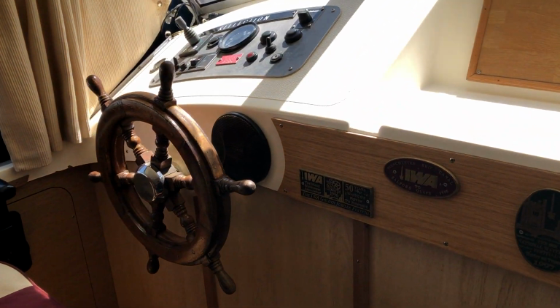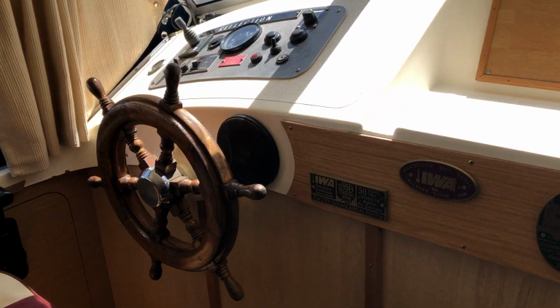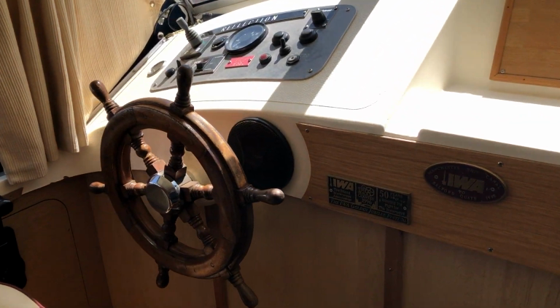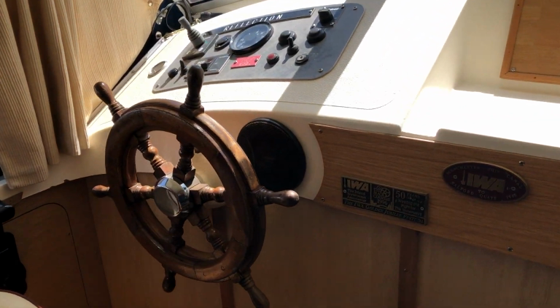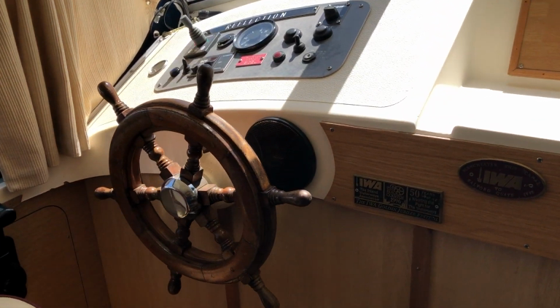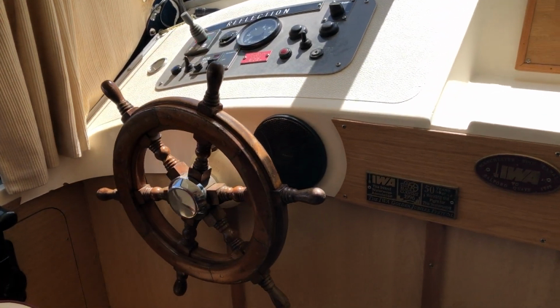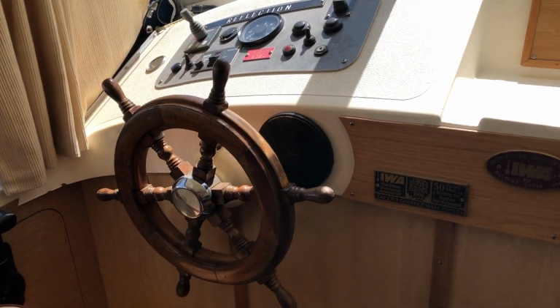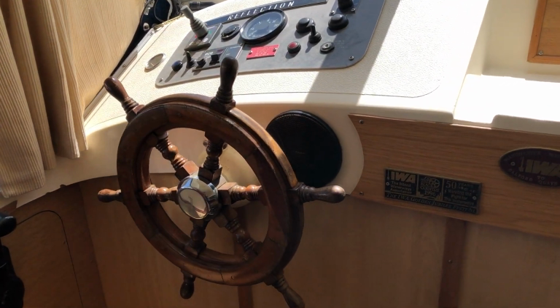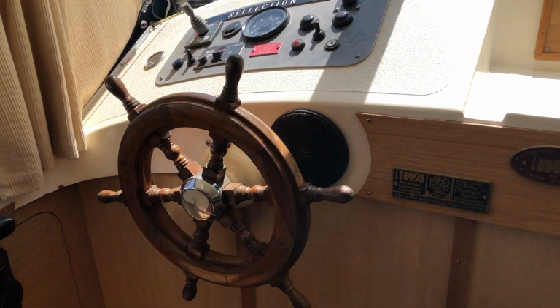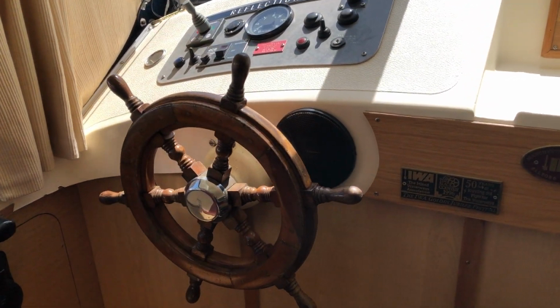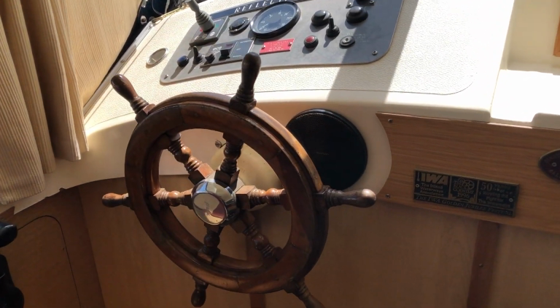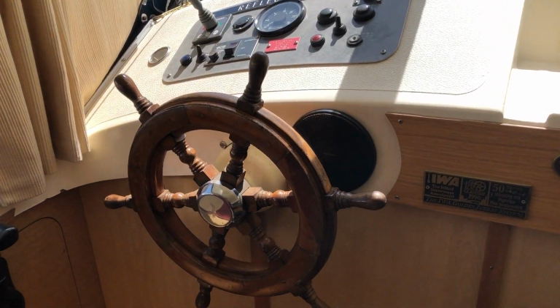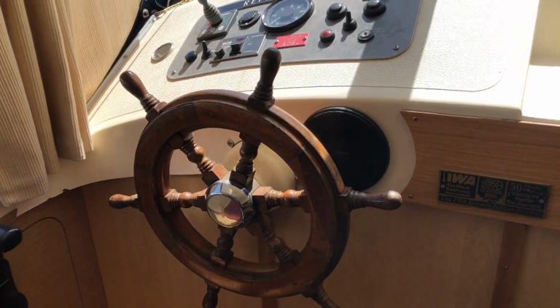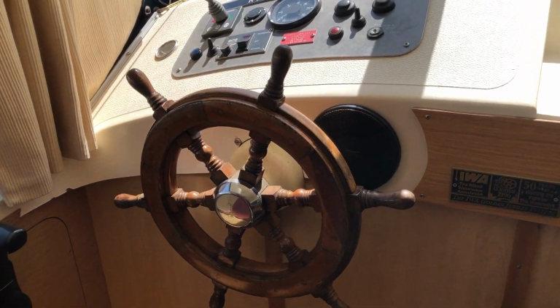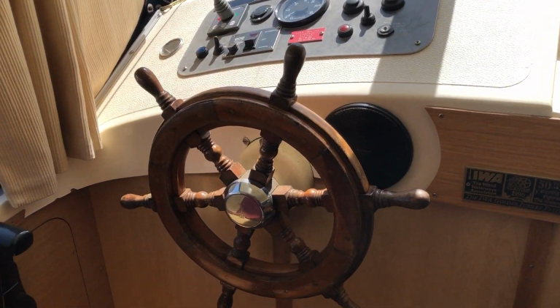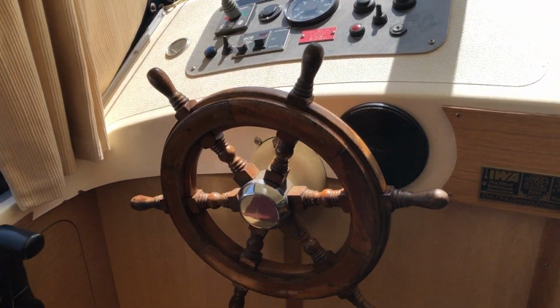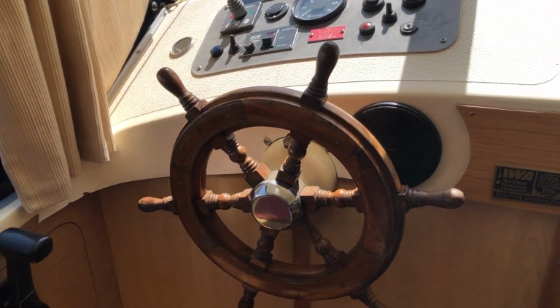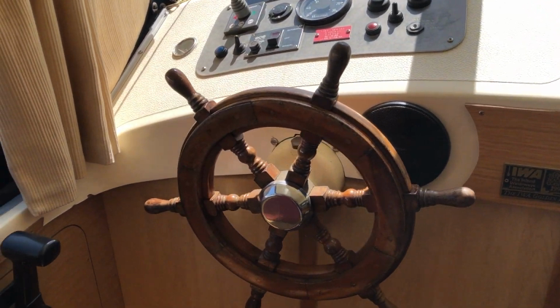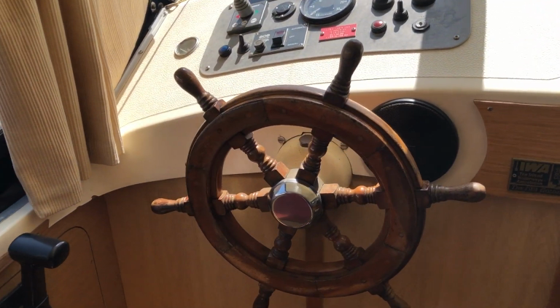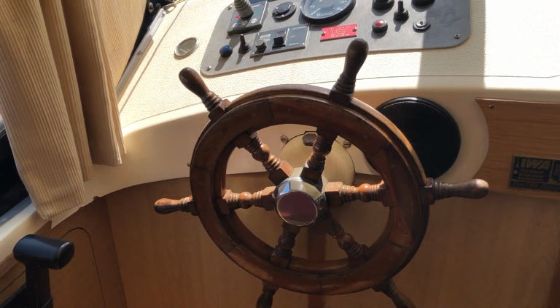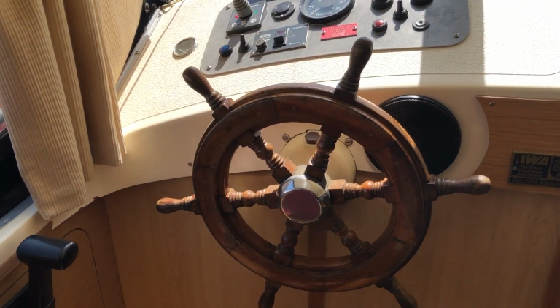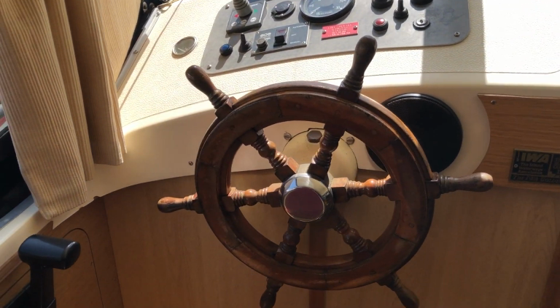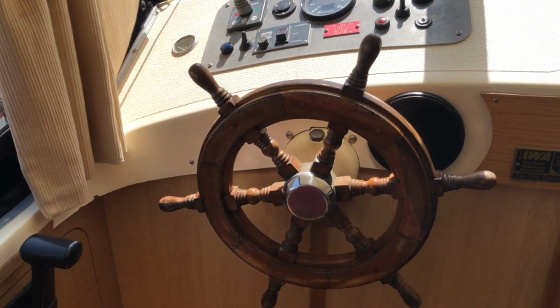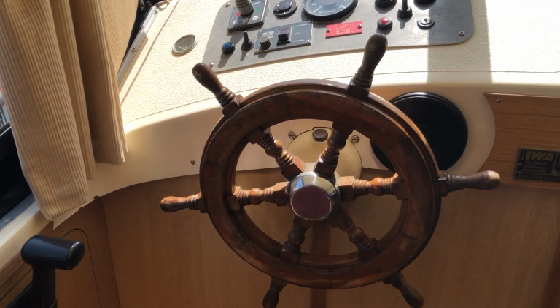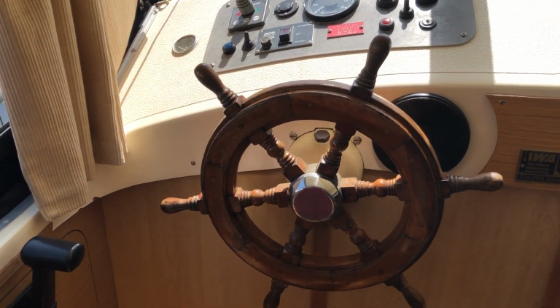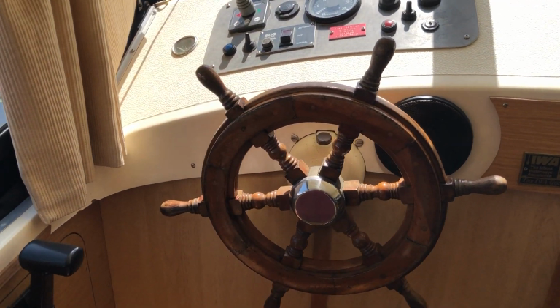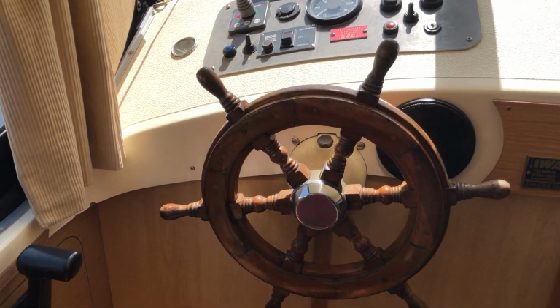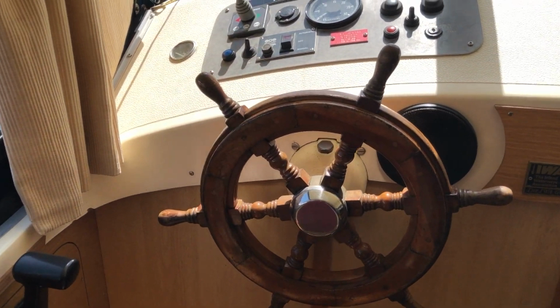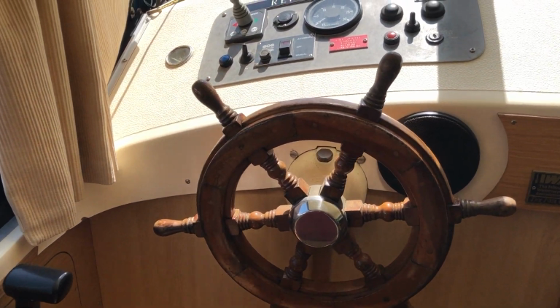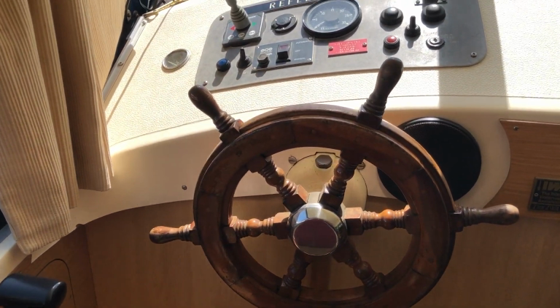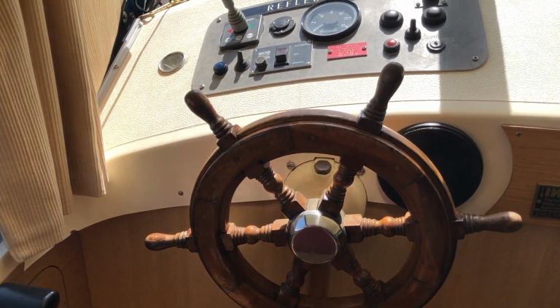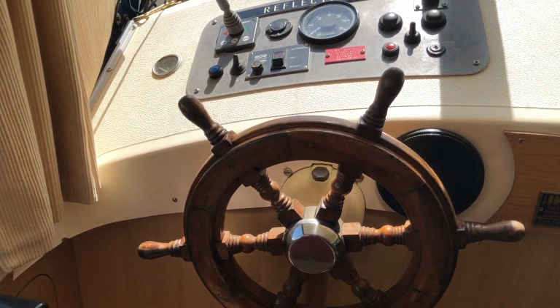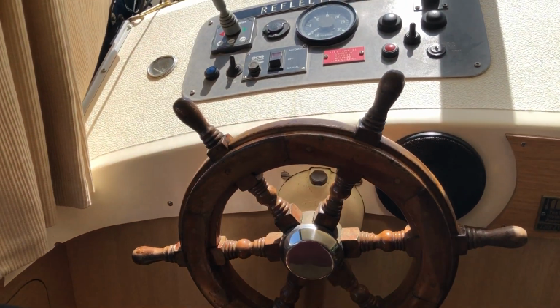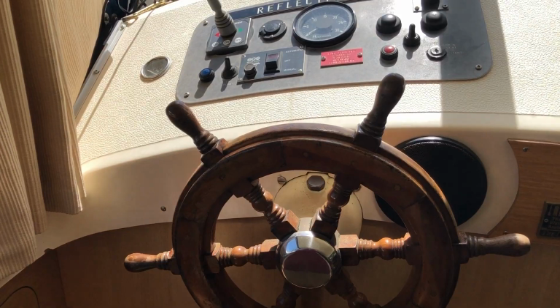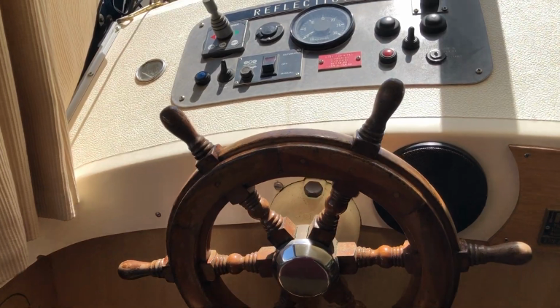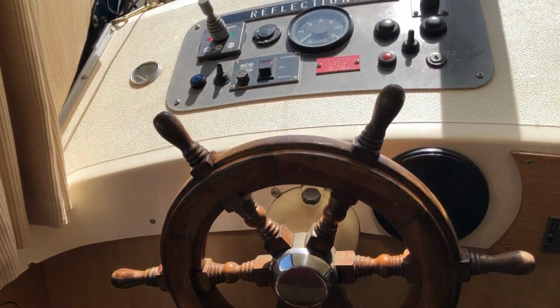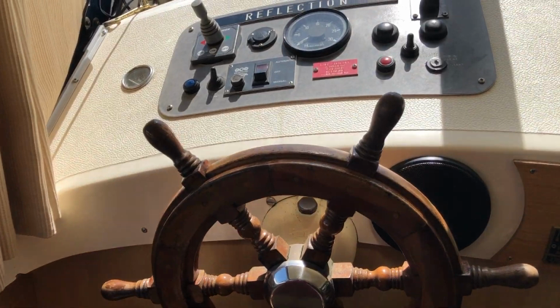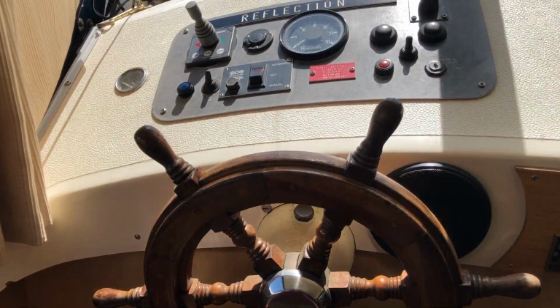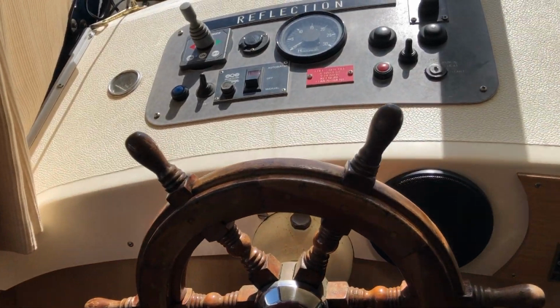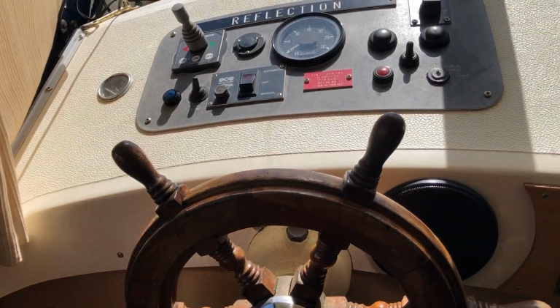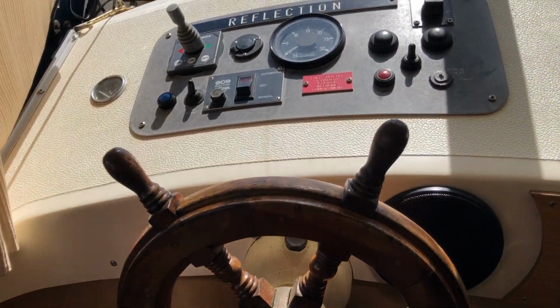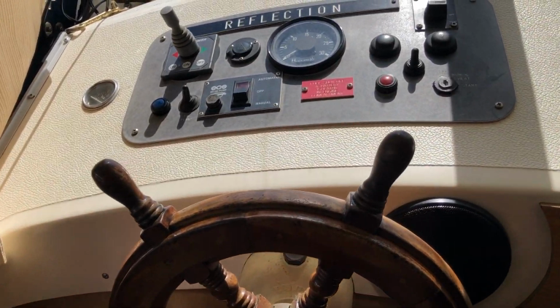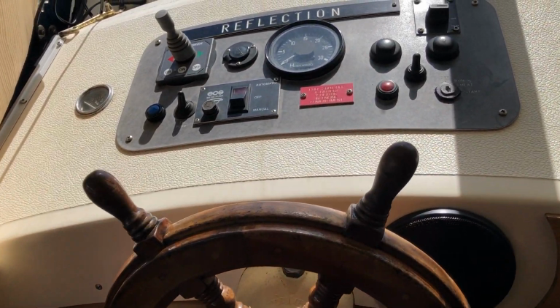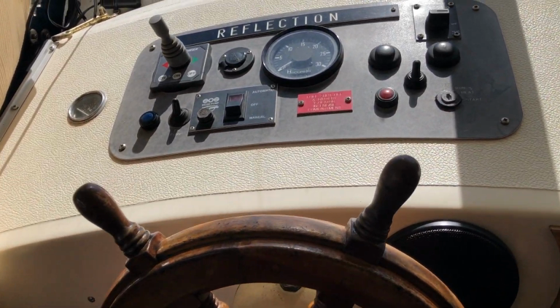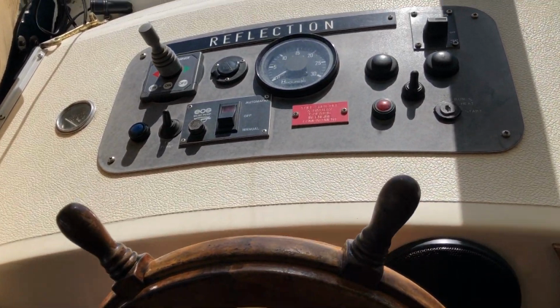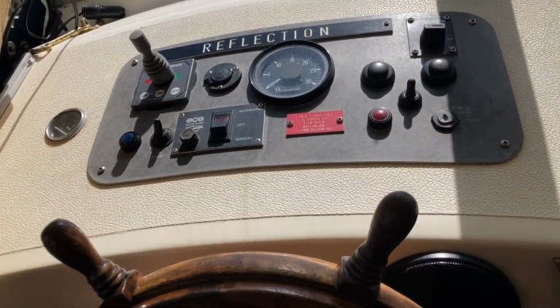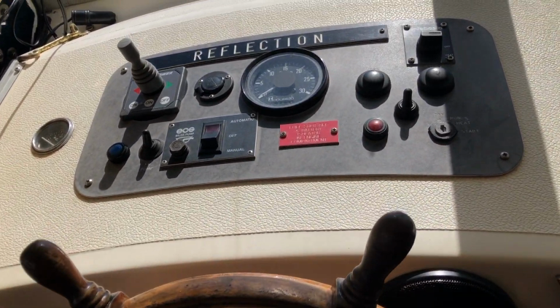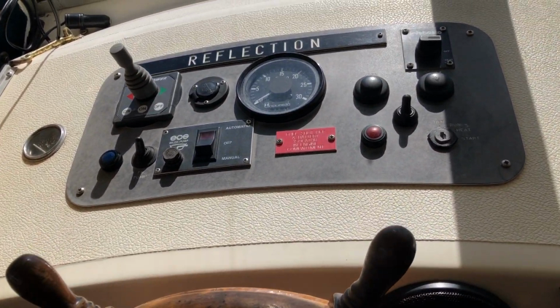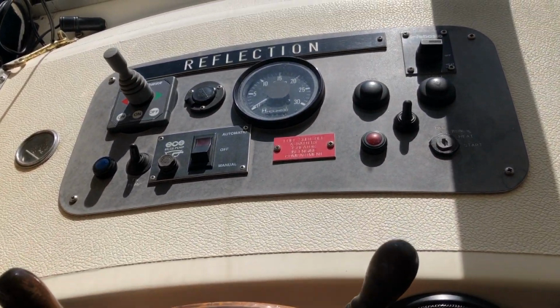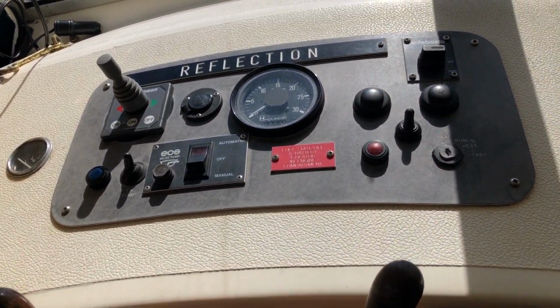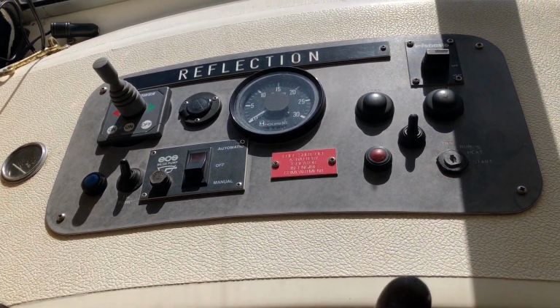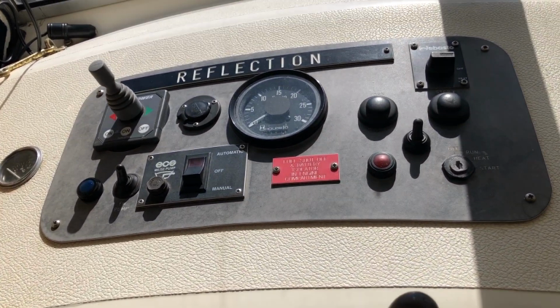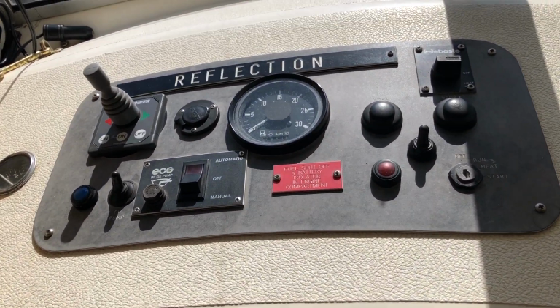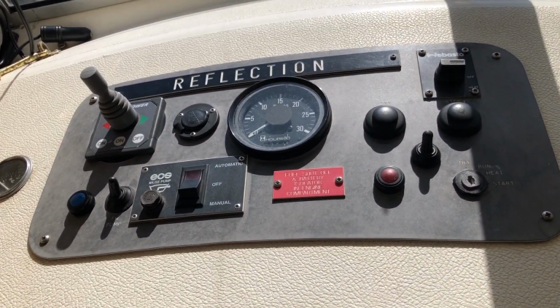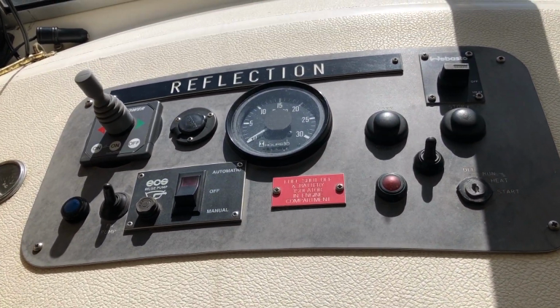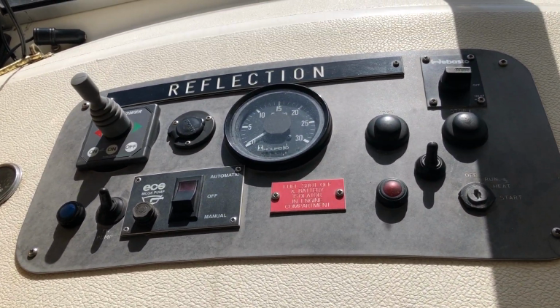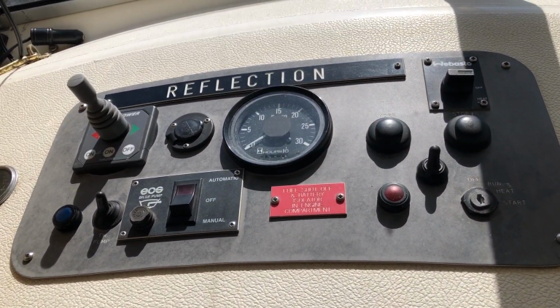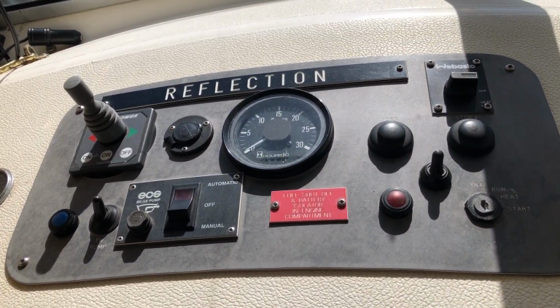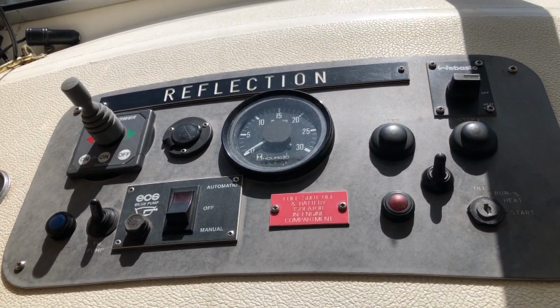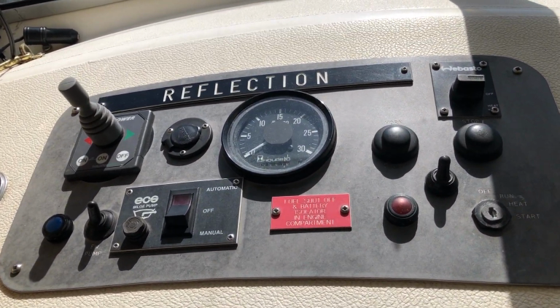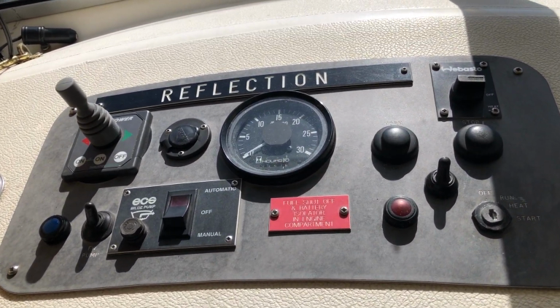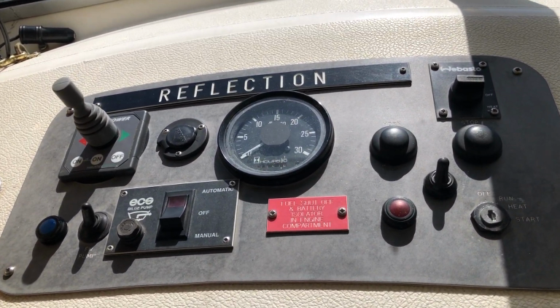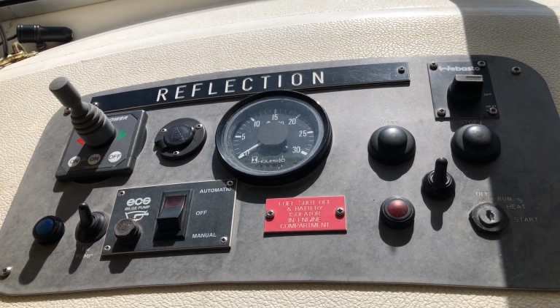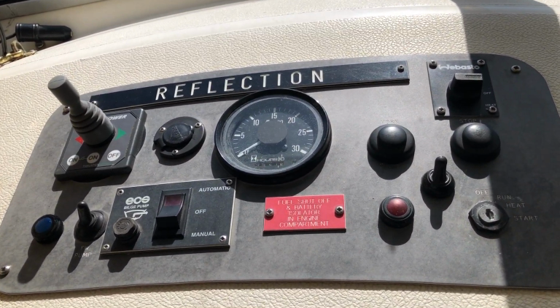Going over to the helm. She's in really good condition.